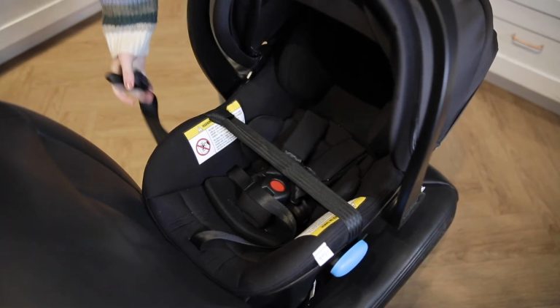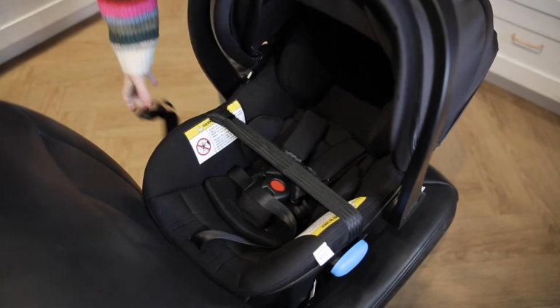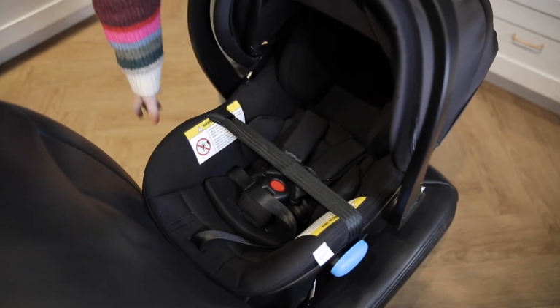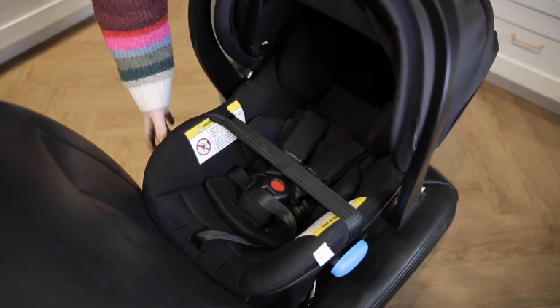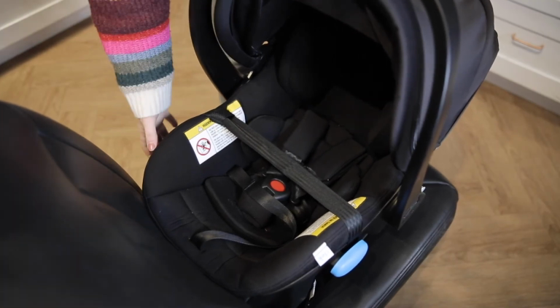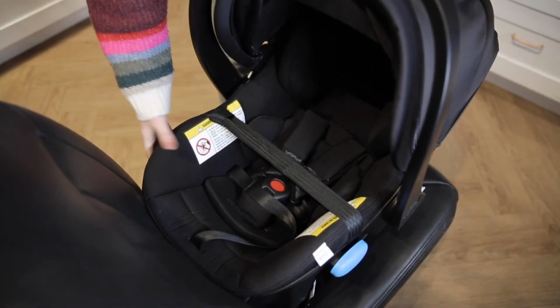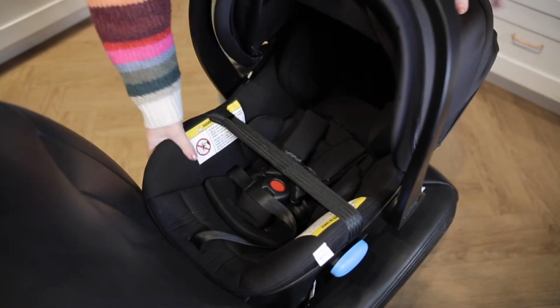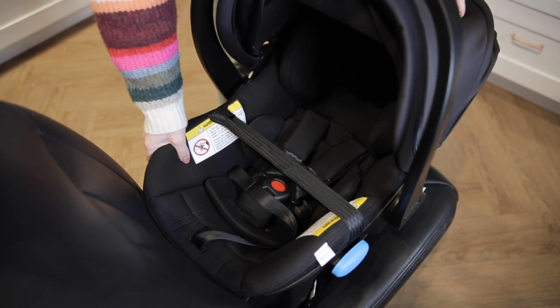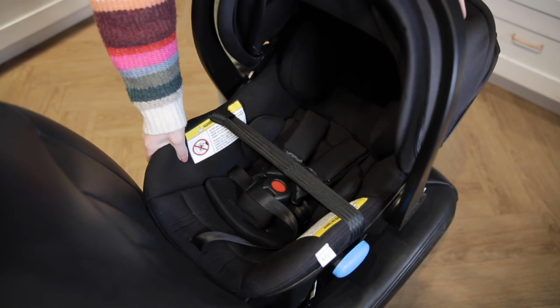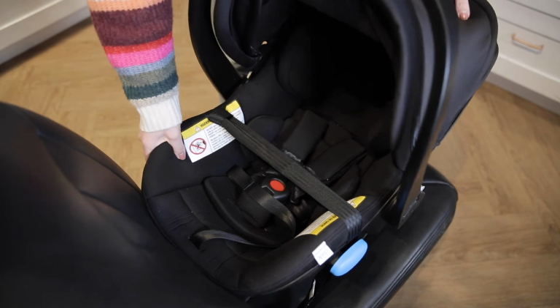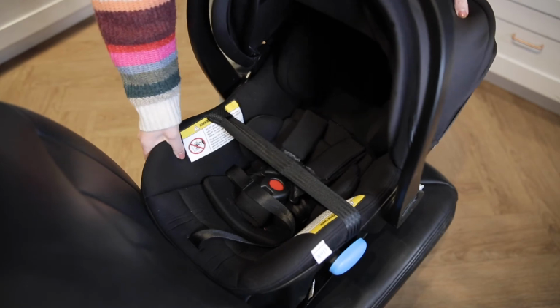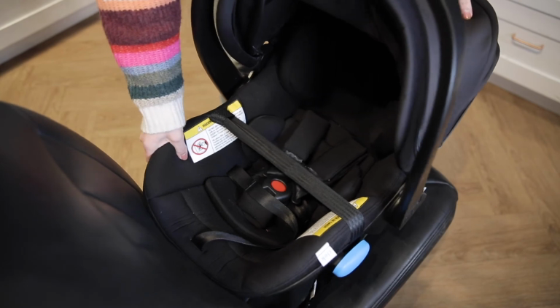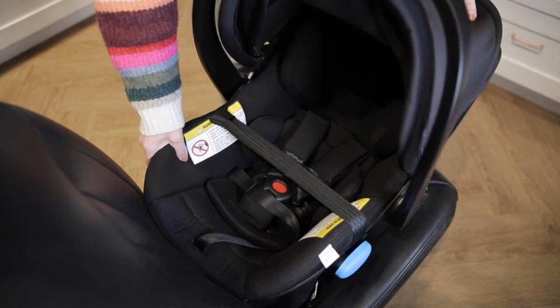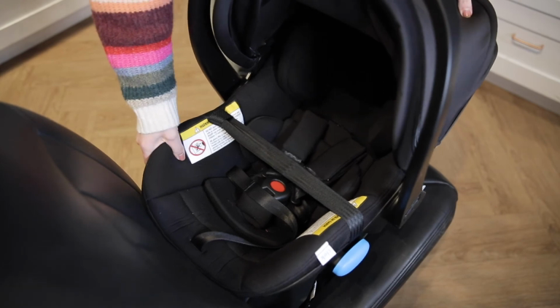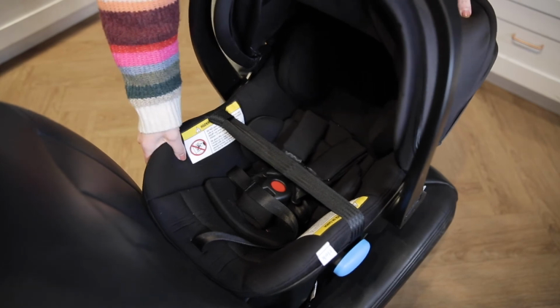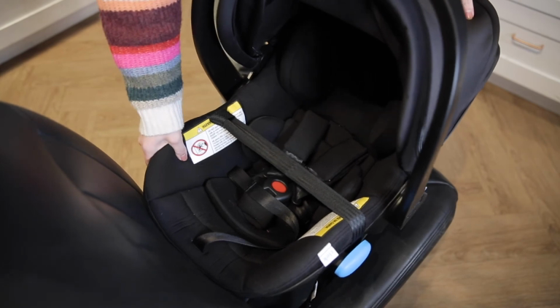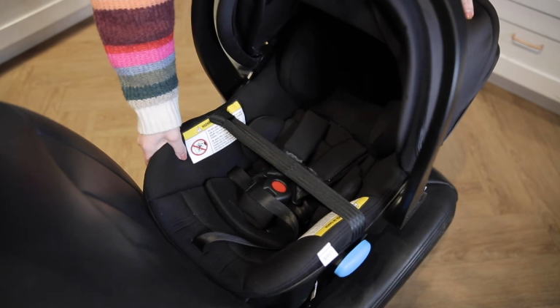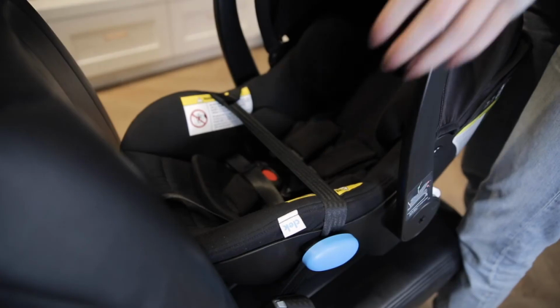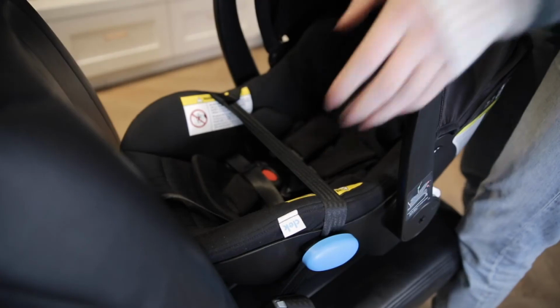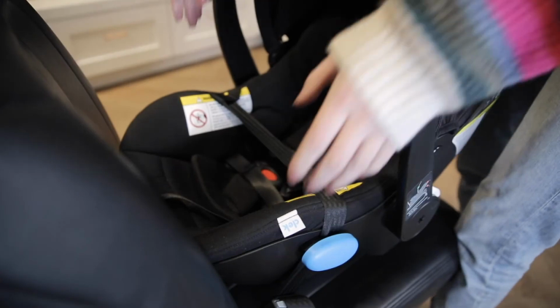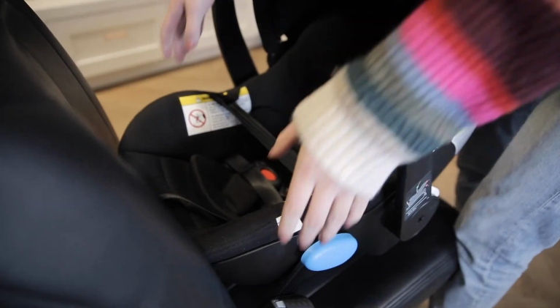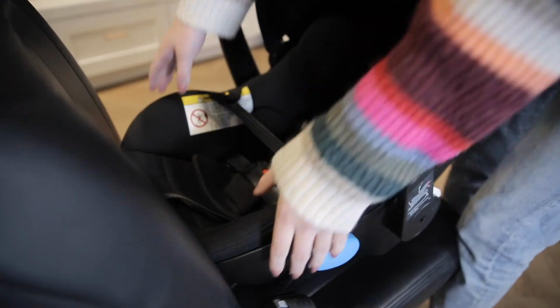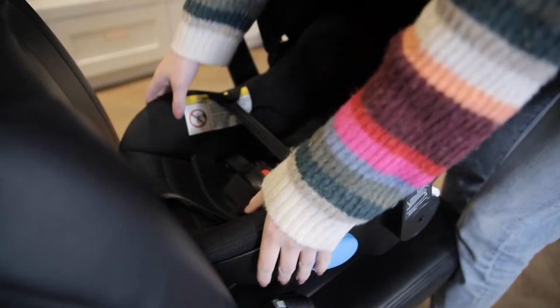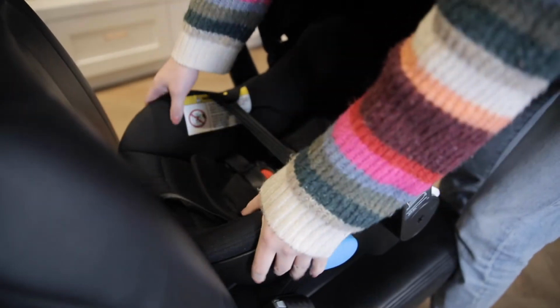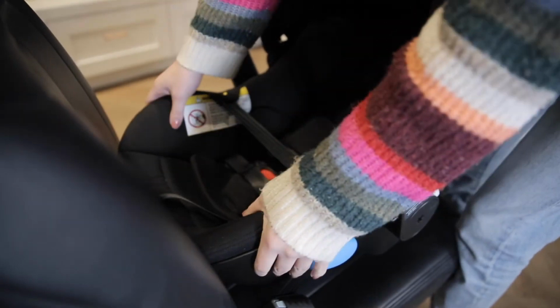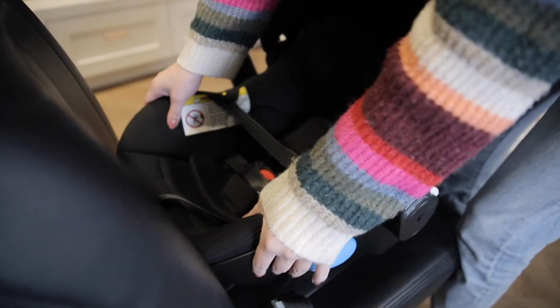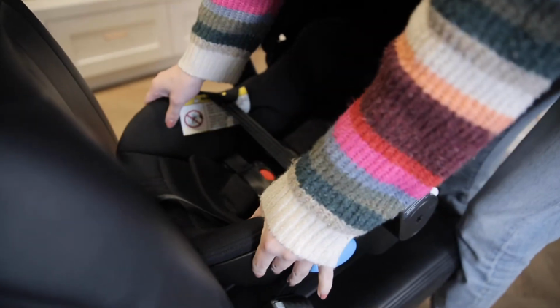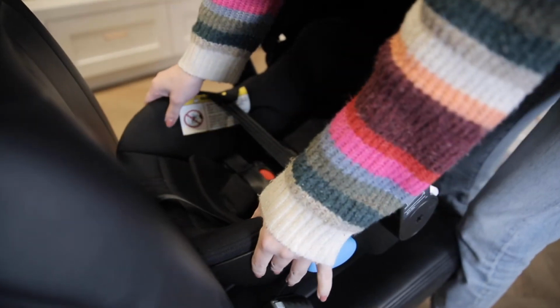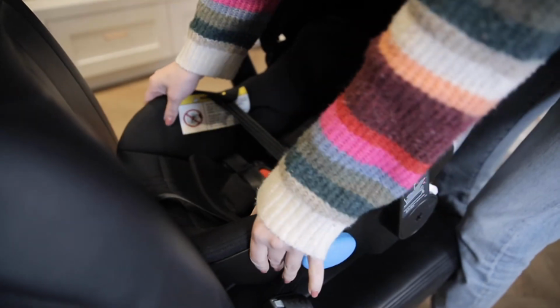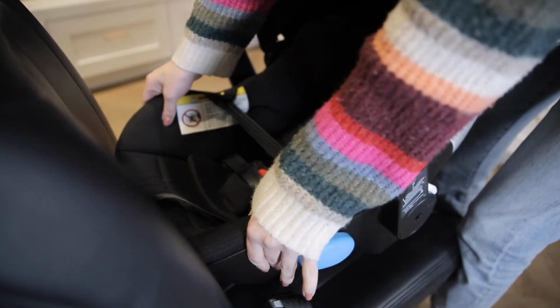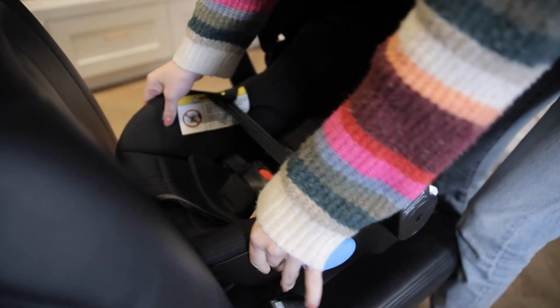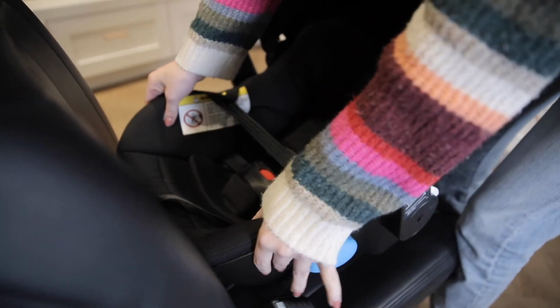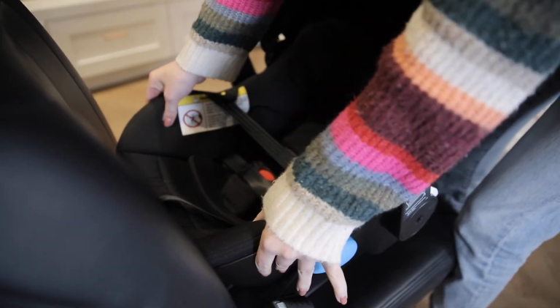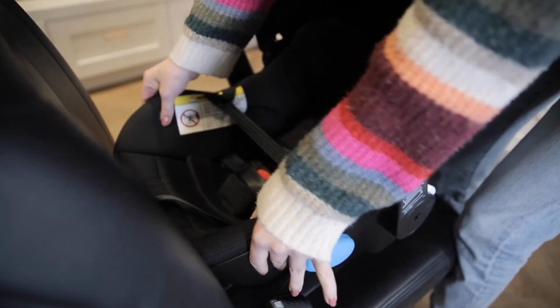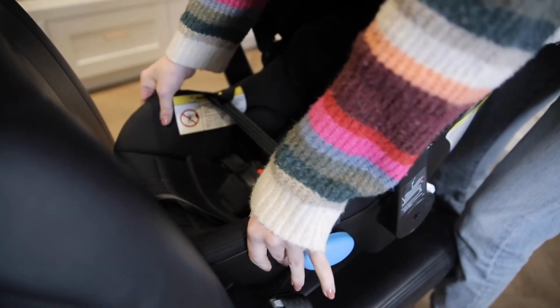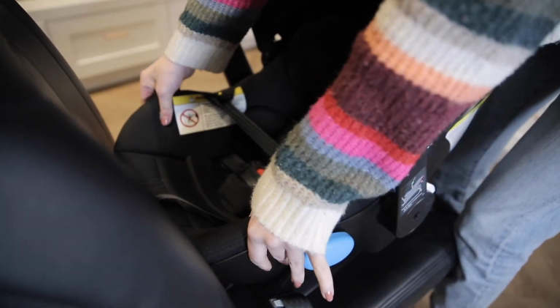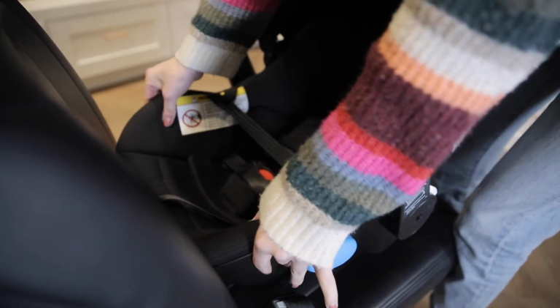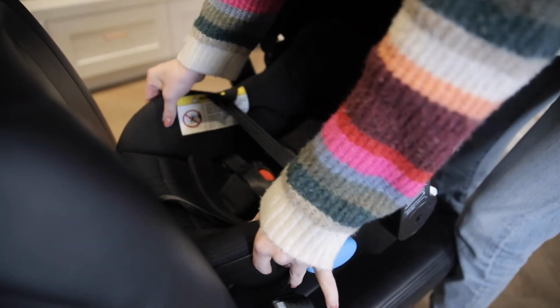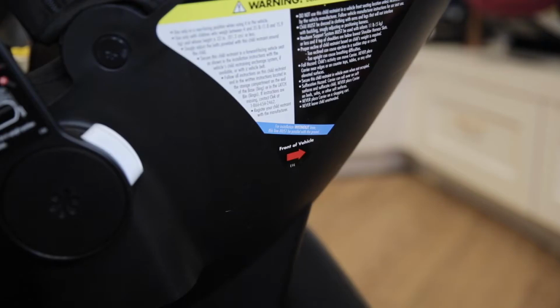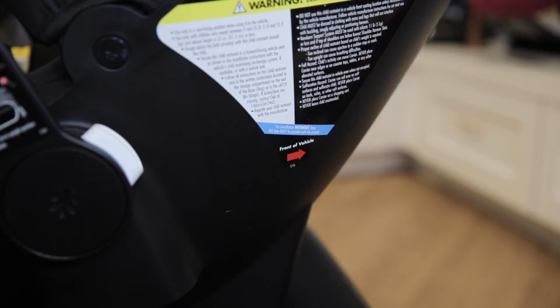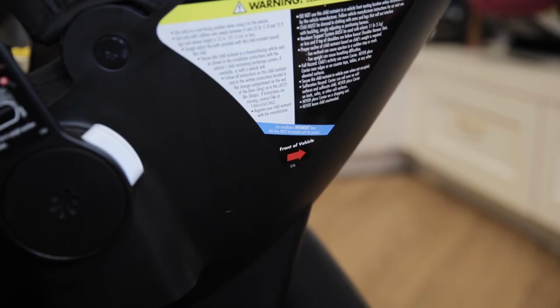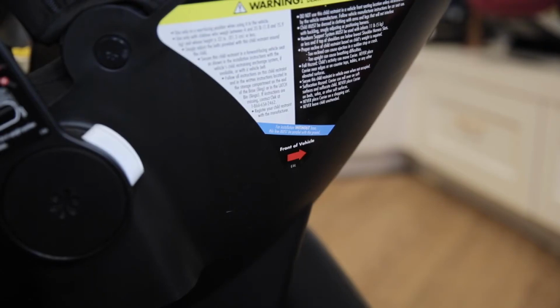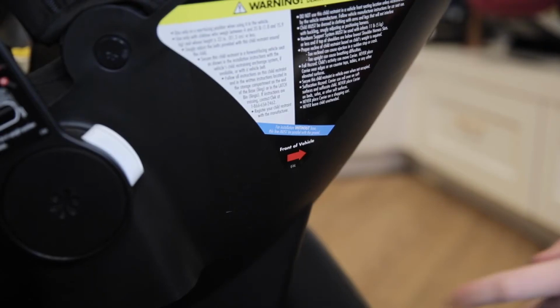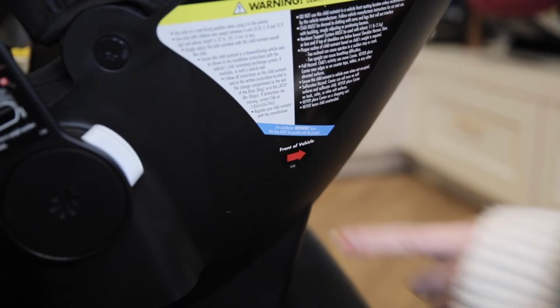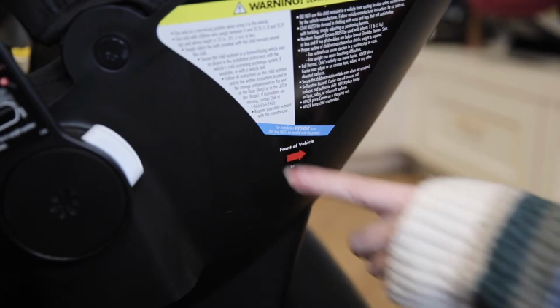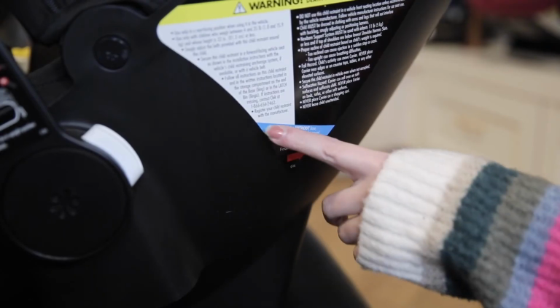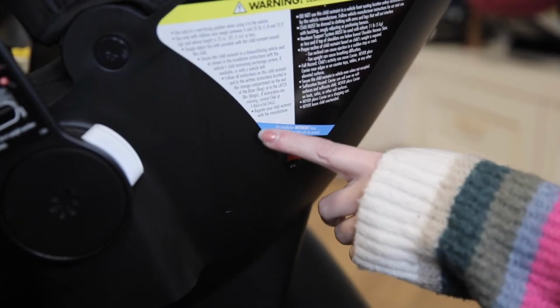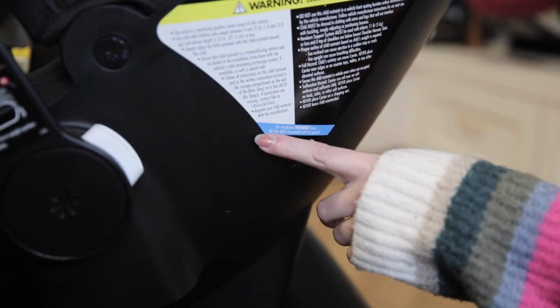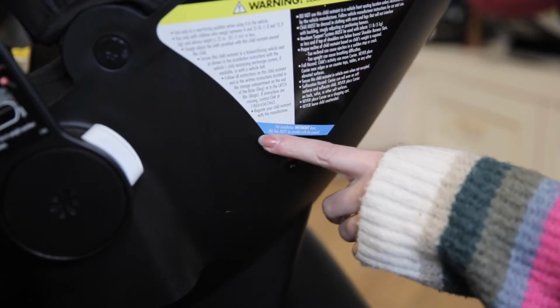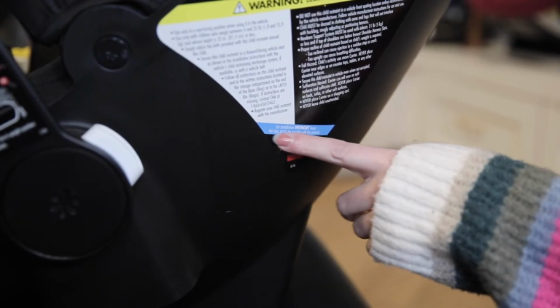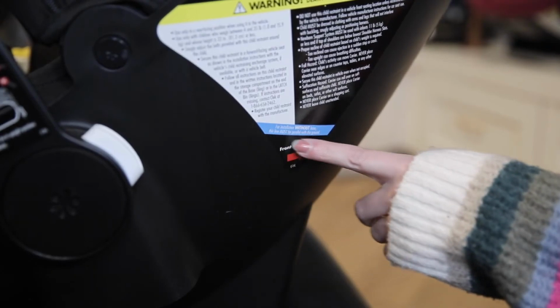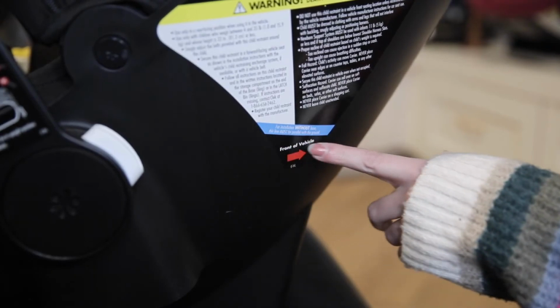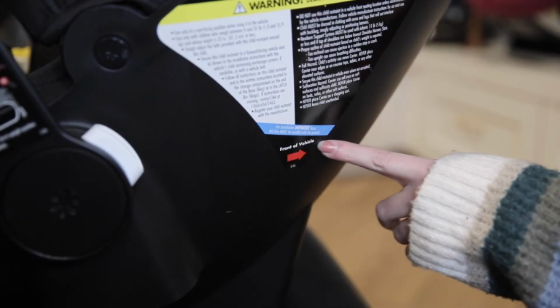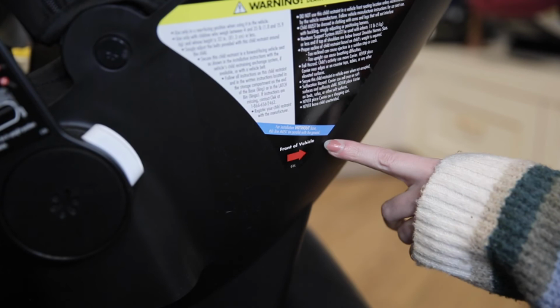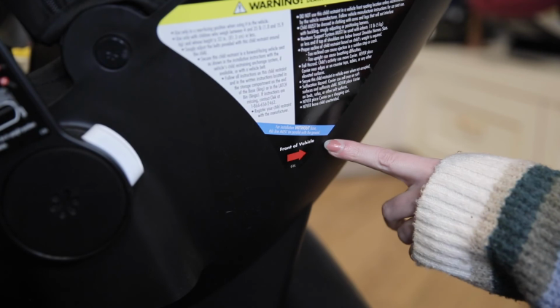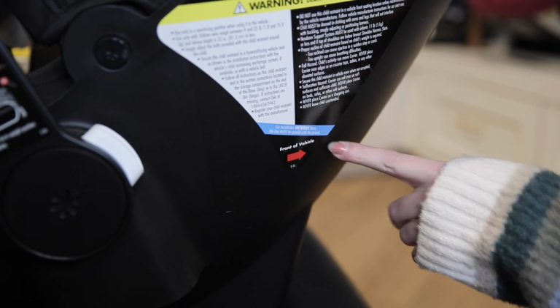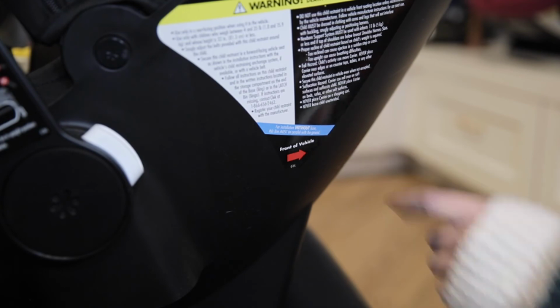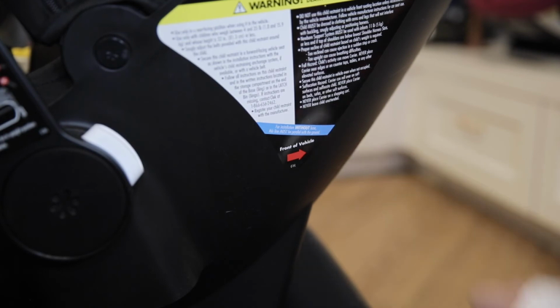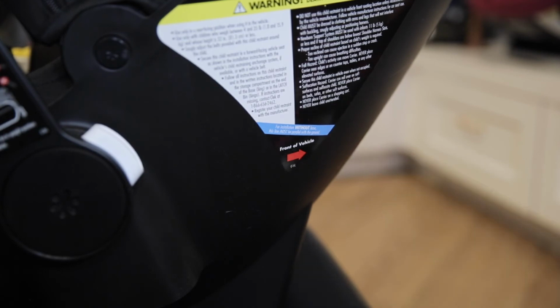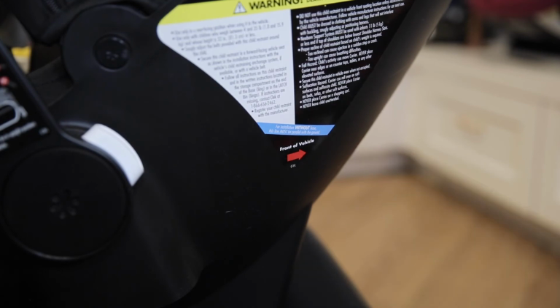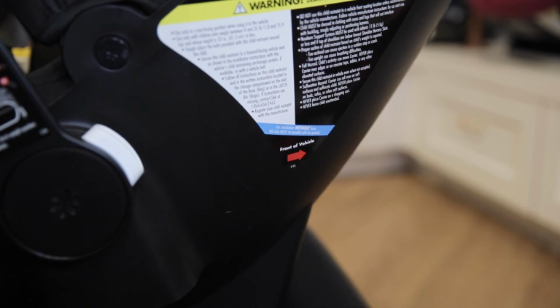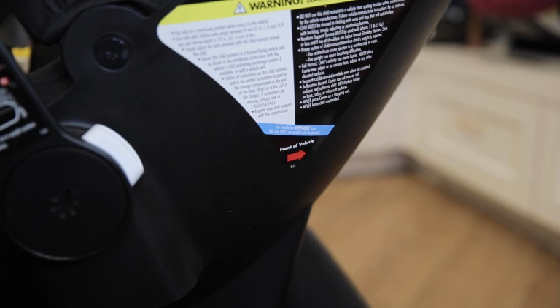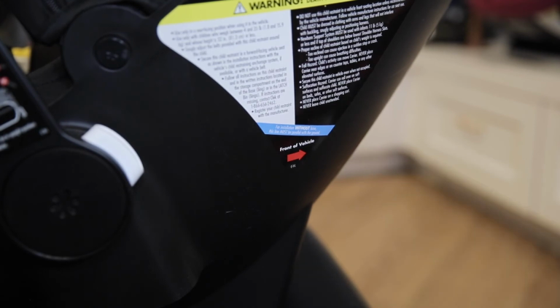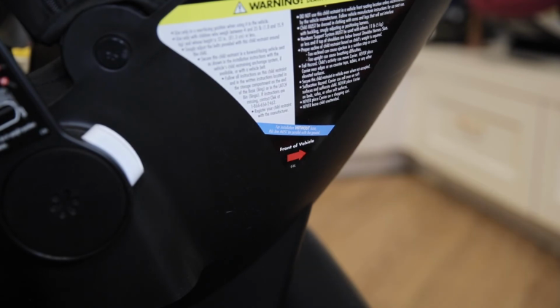Check your installation making sure the Lingo does not move more than one inch at the belt path. Double check the recline reference line is still level with the ground.